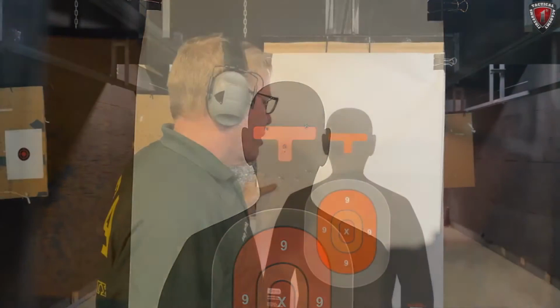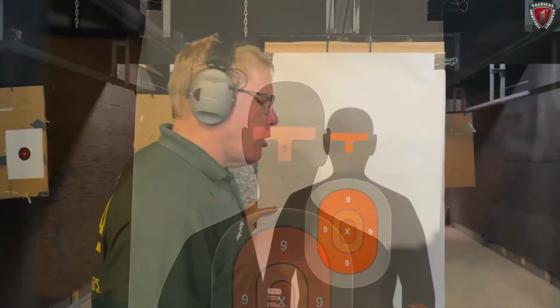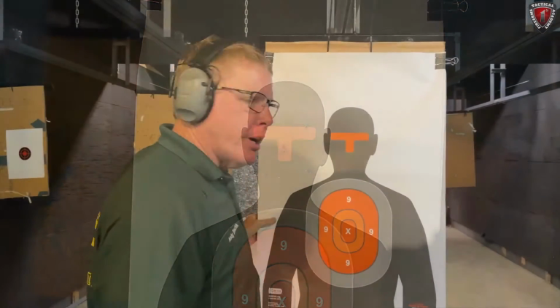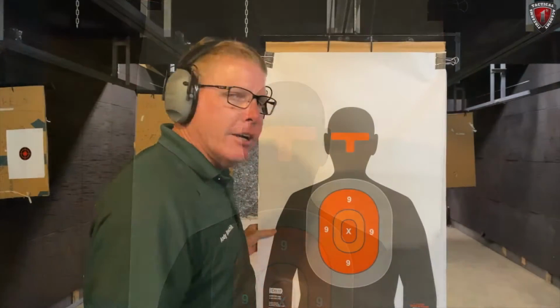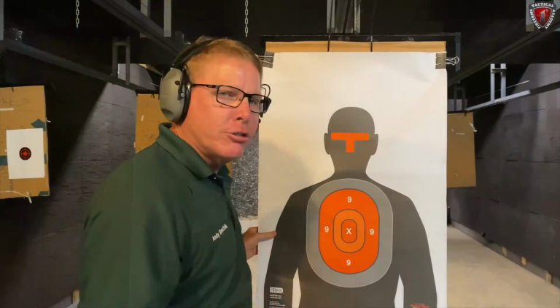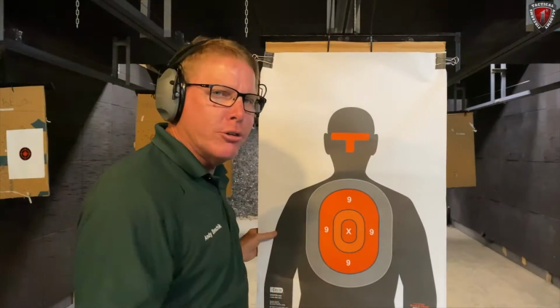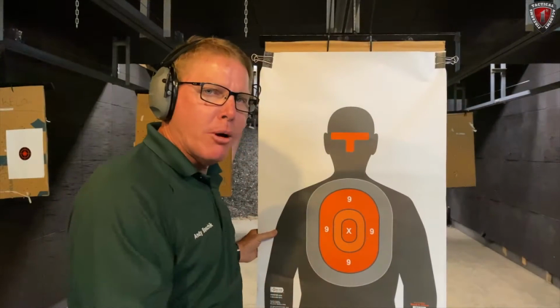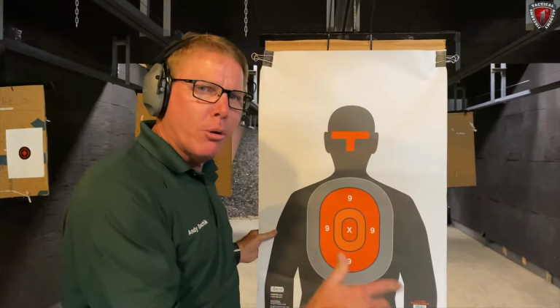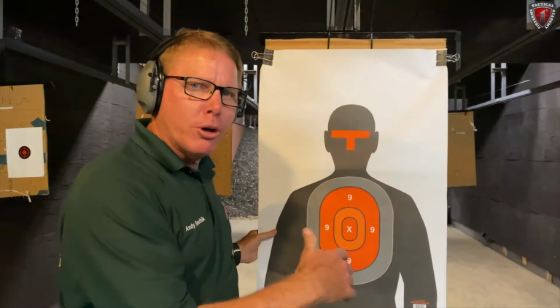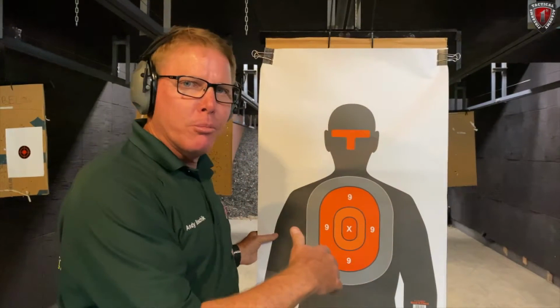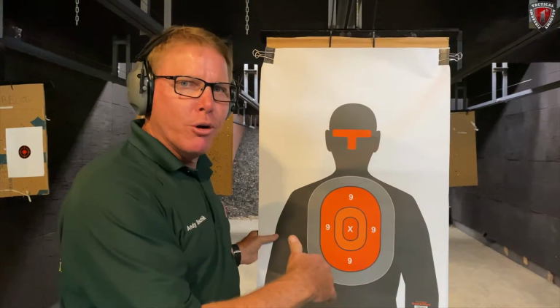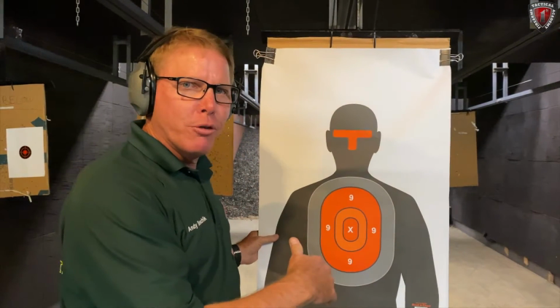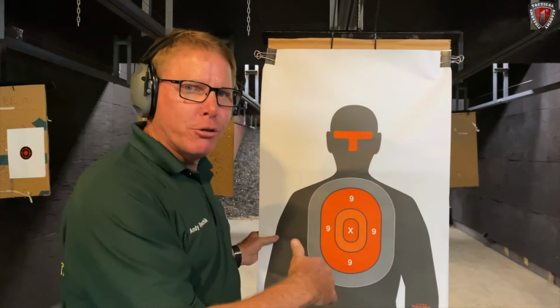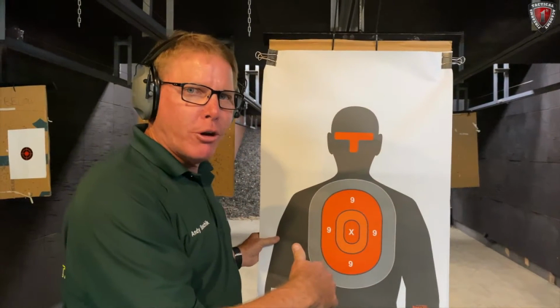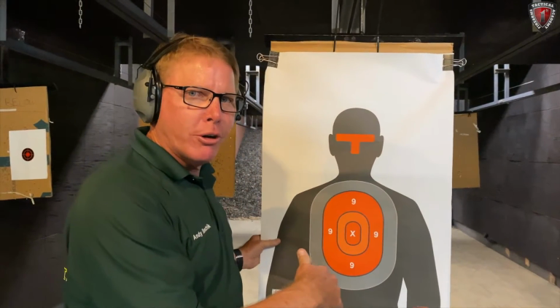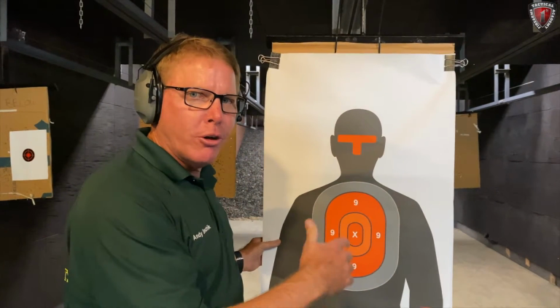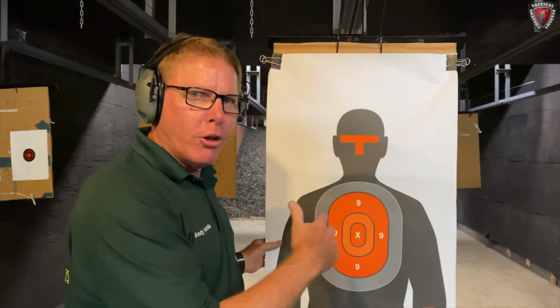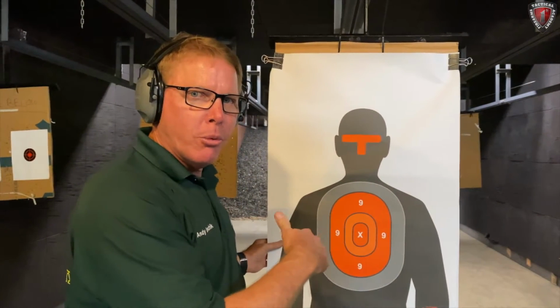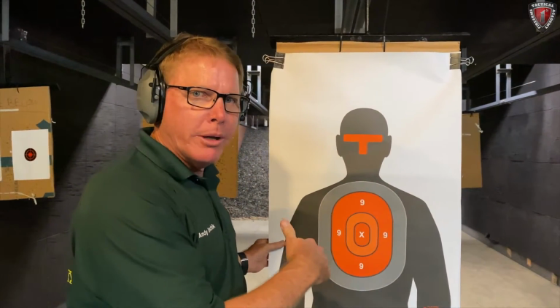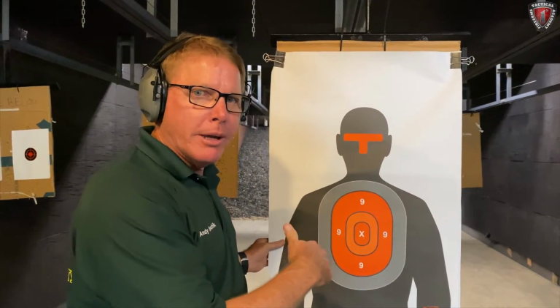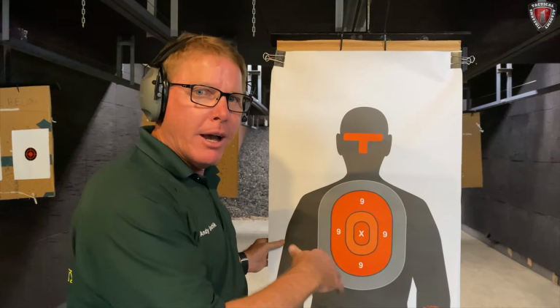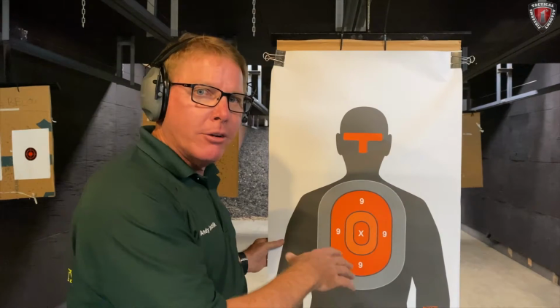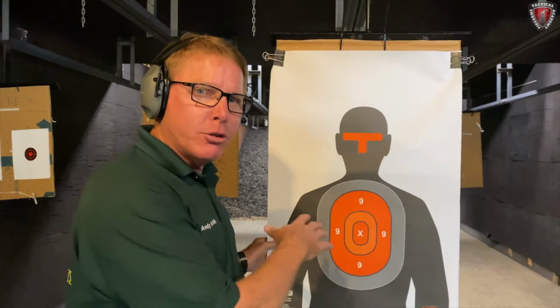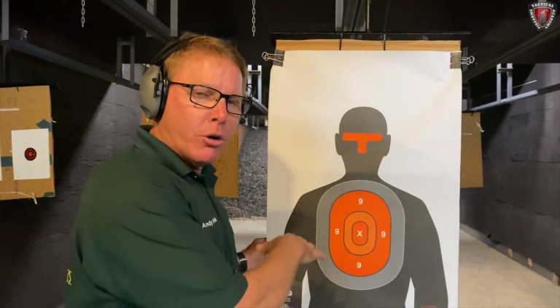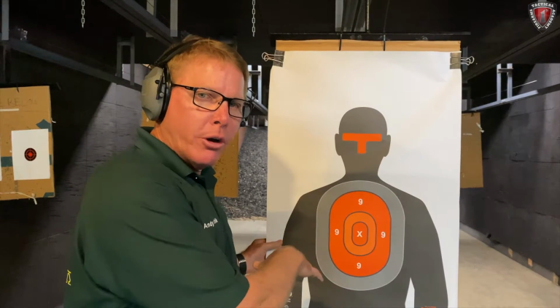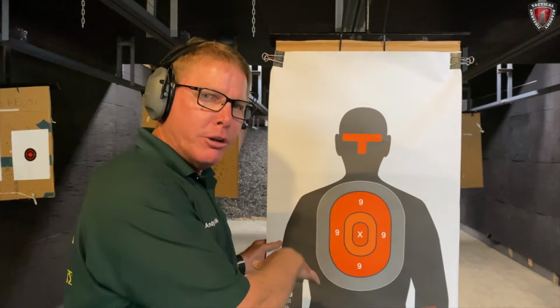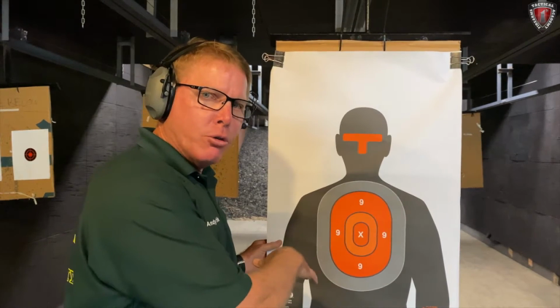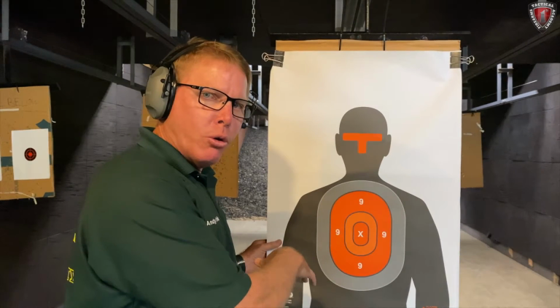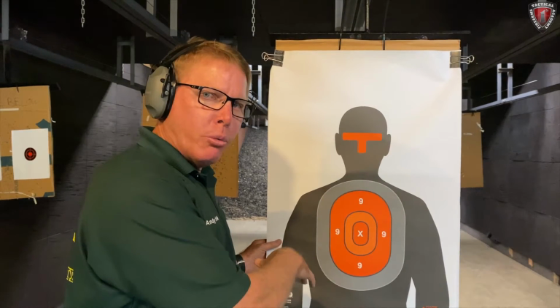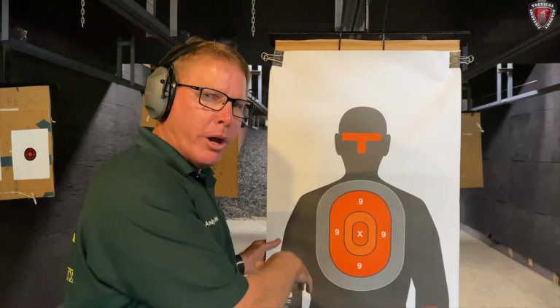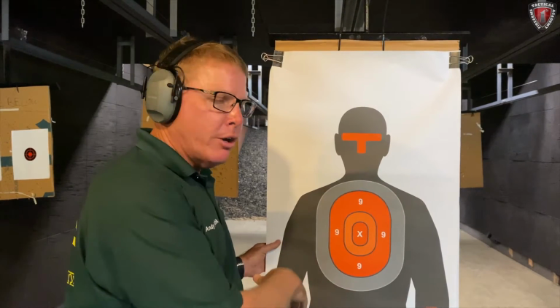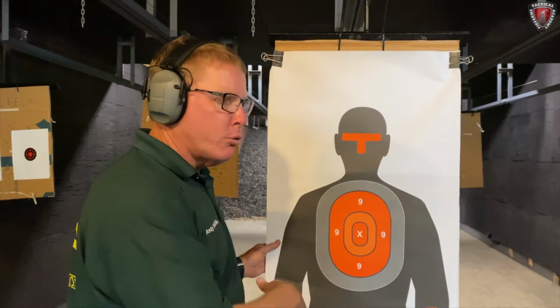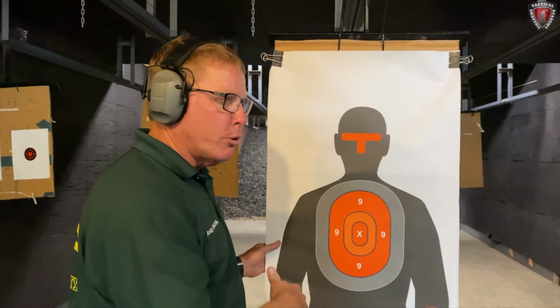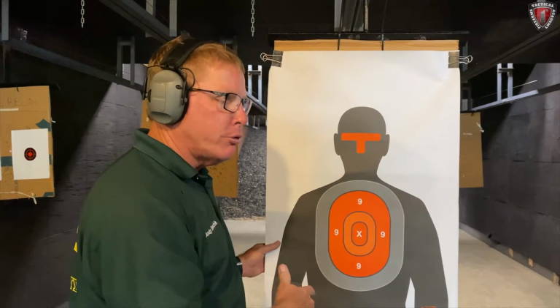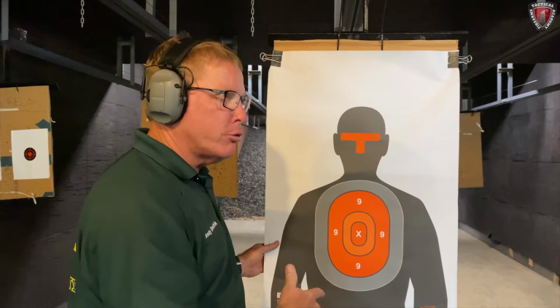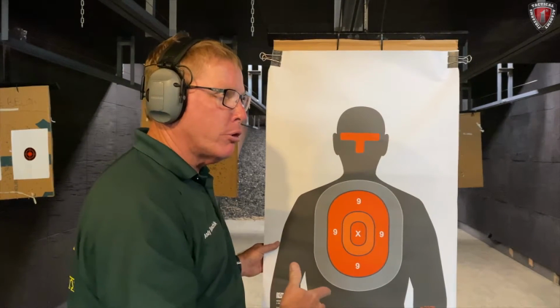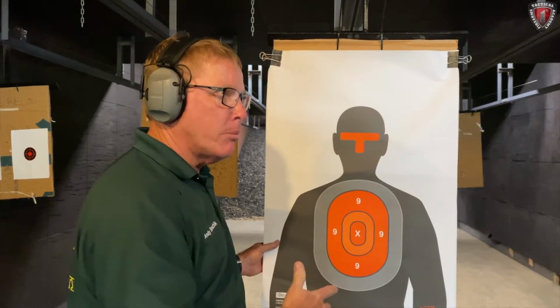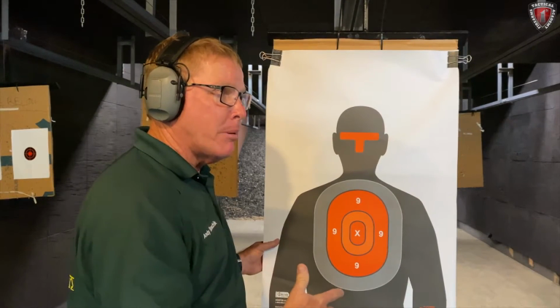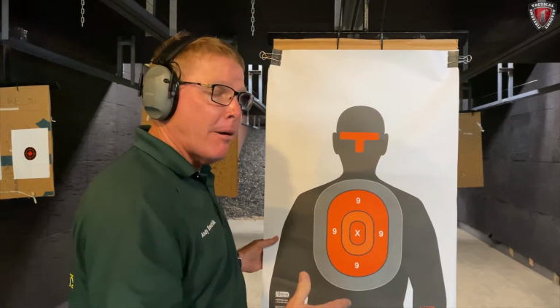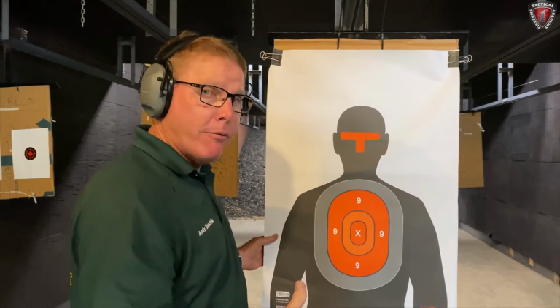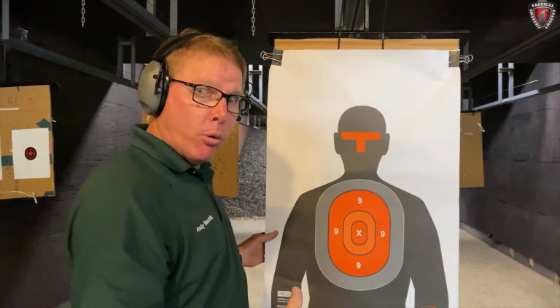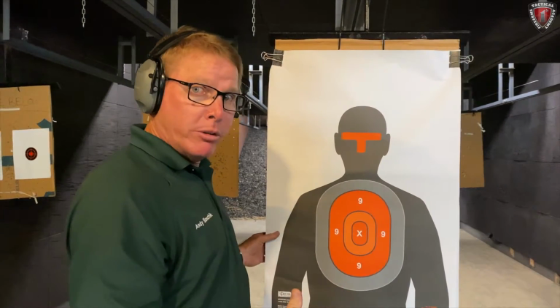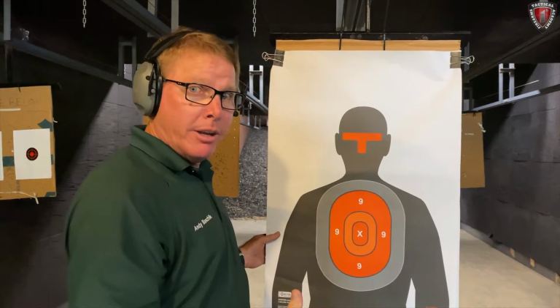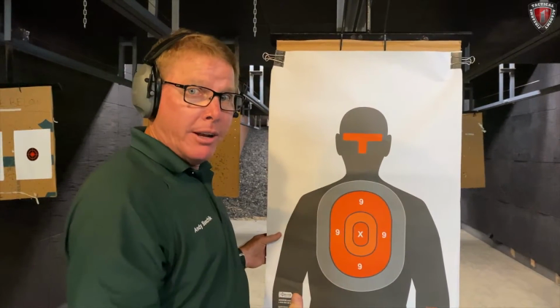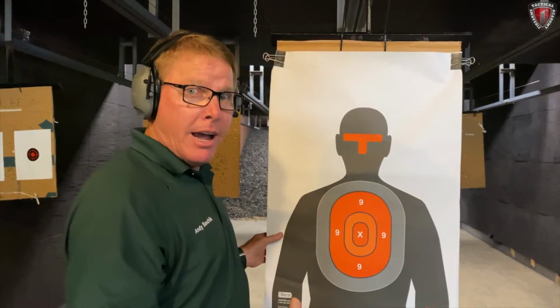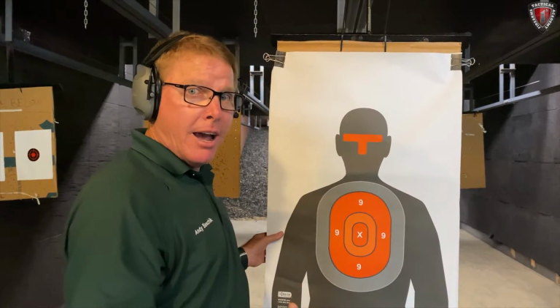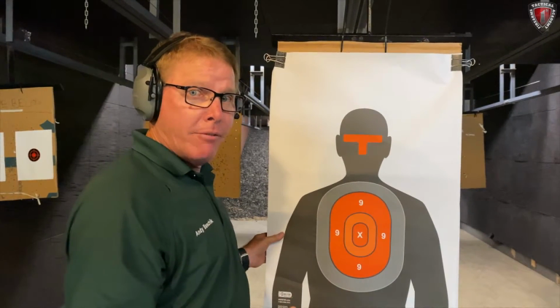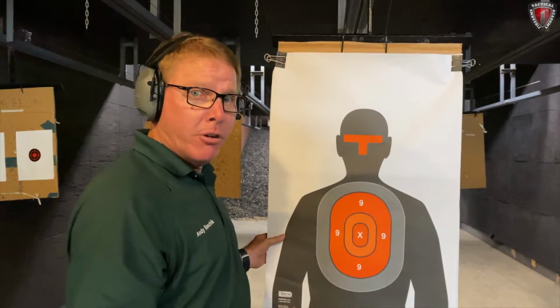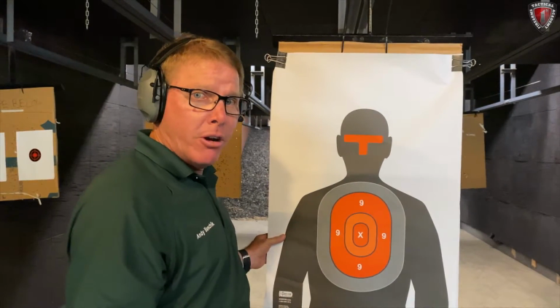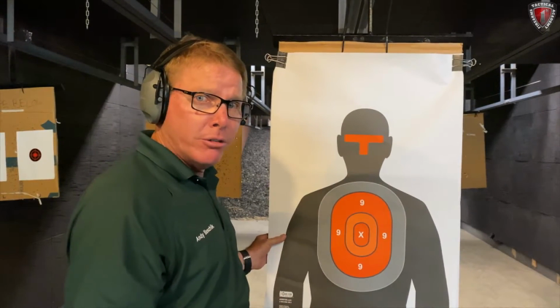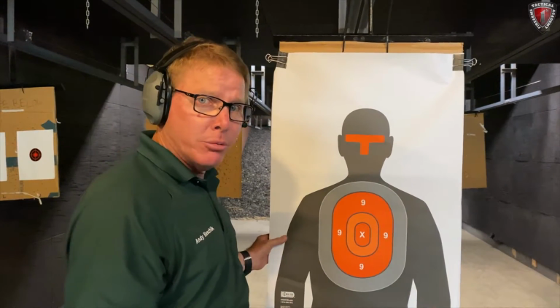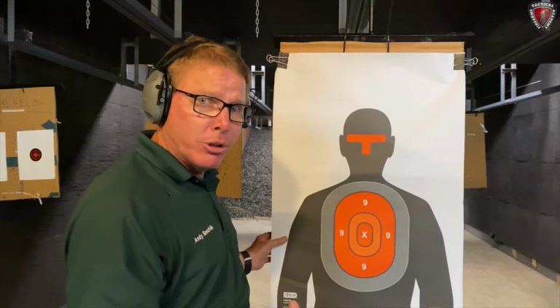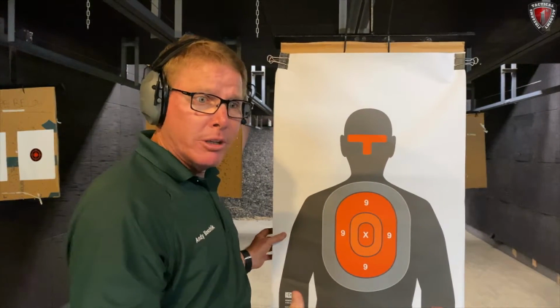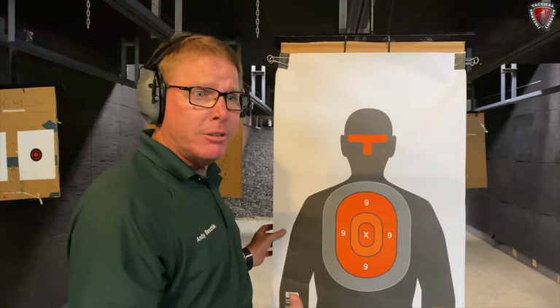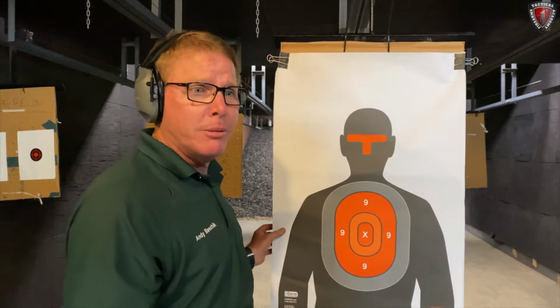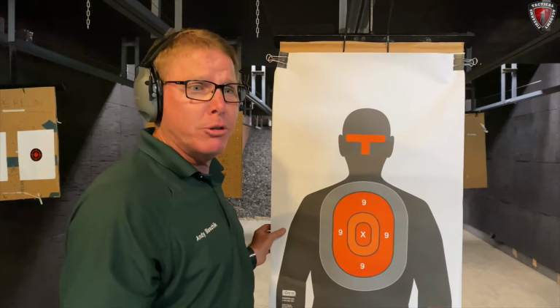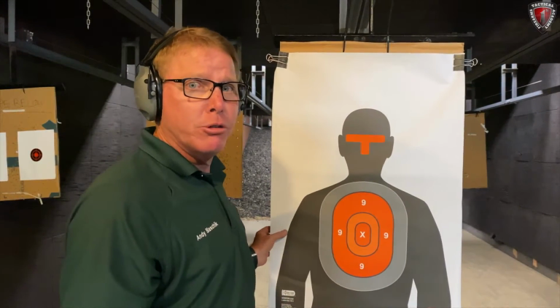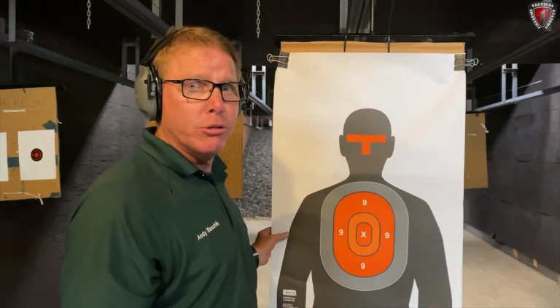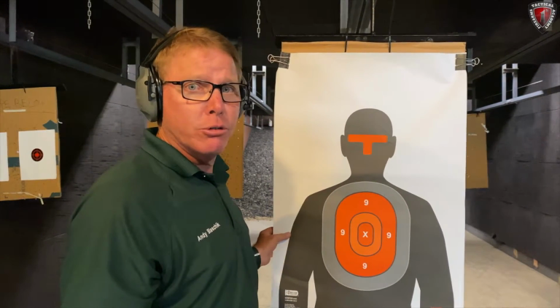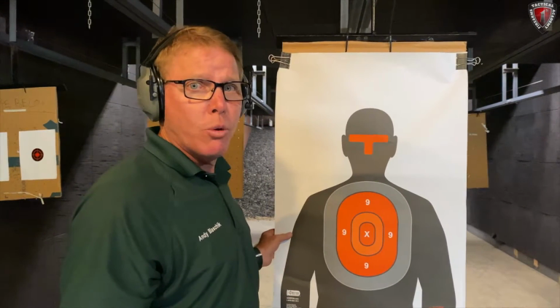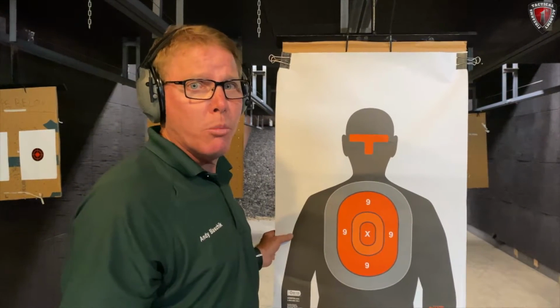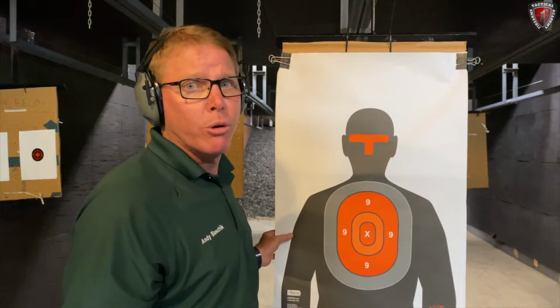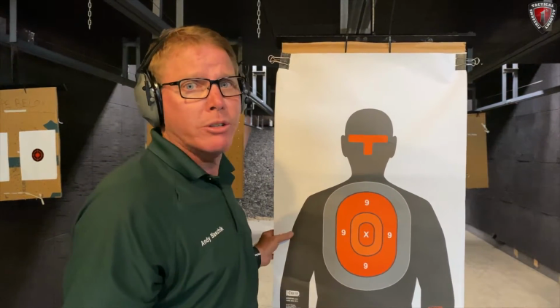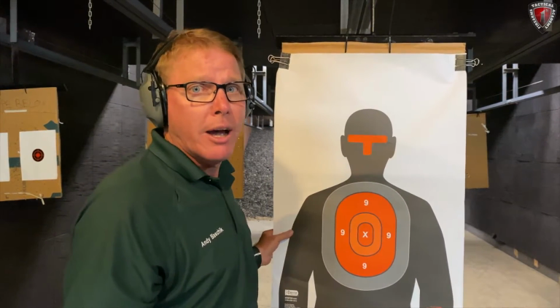So now we're going to move the target all the way down to our indoor range, which is going to be about 14 and a half yards. We're going to attempt to do this one more time.